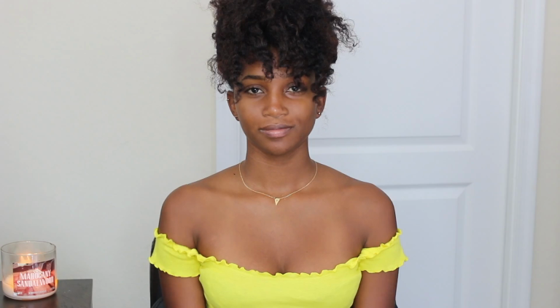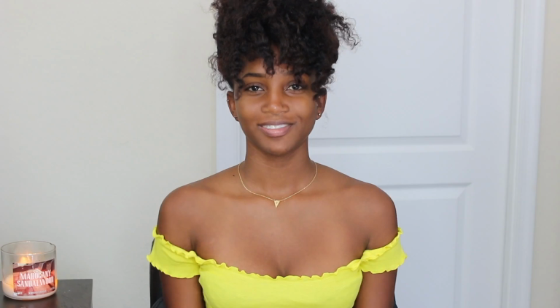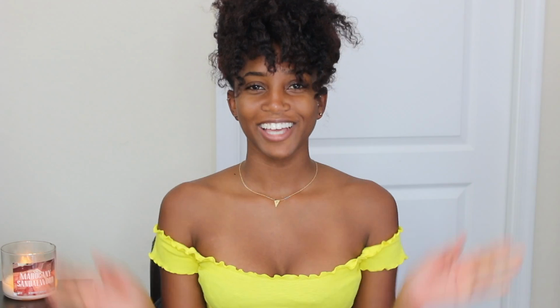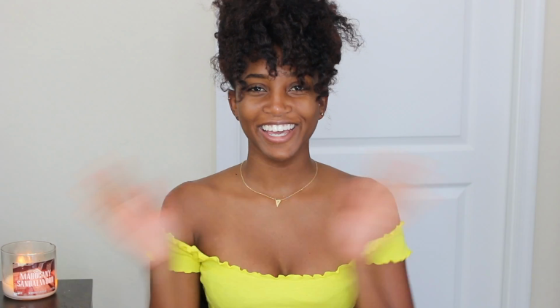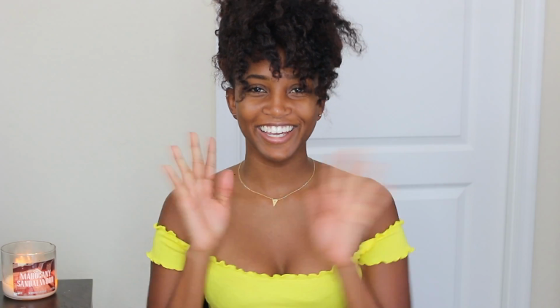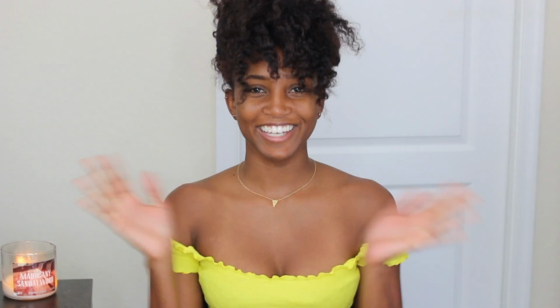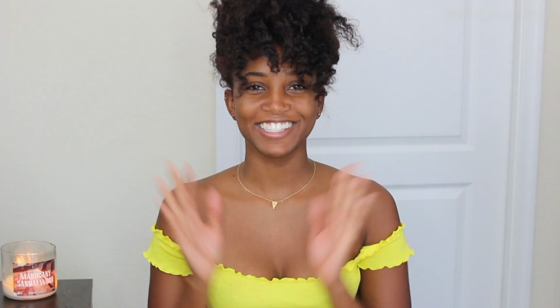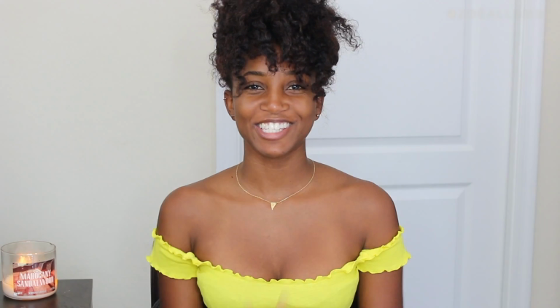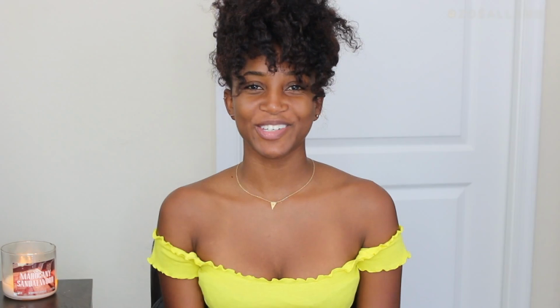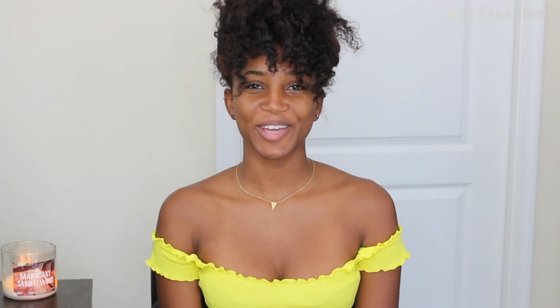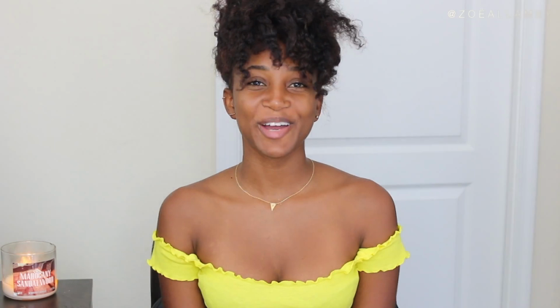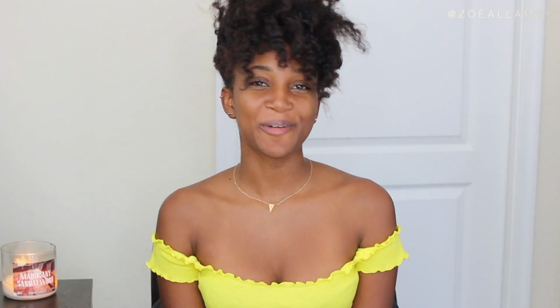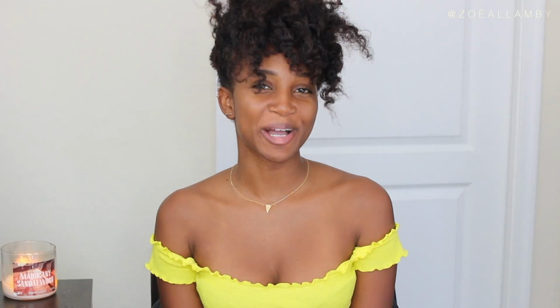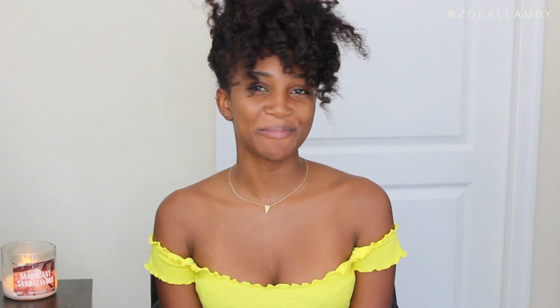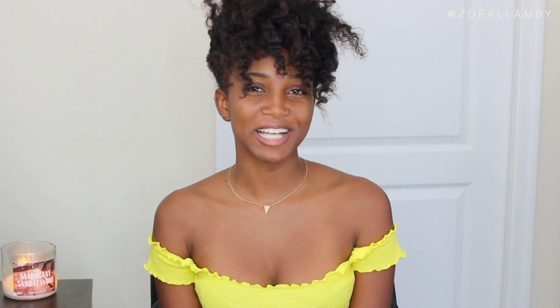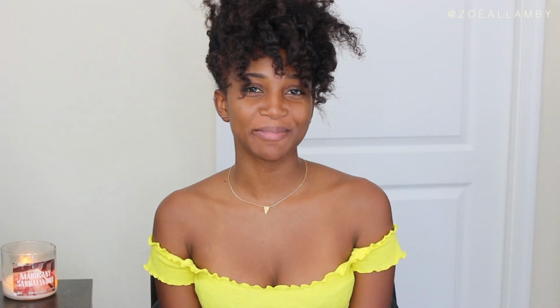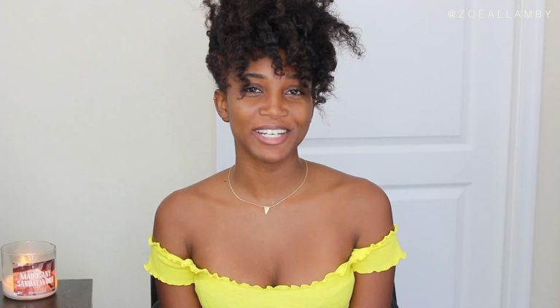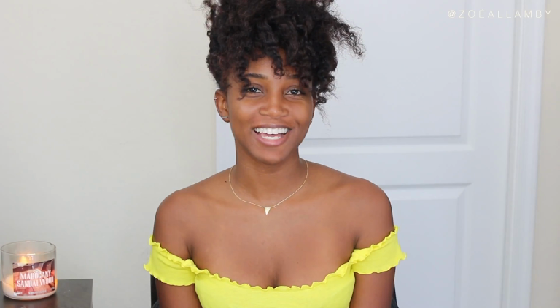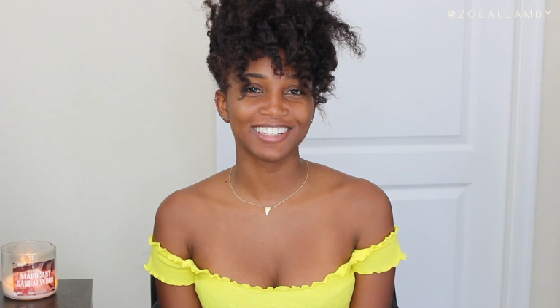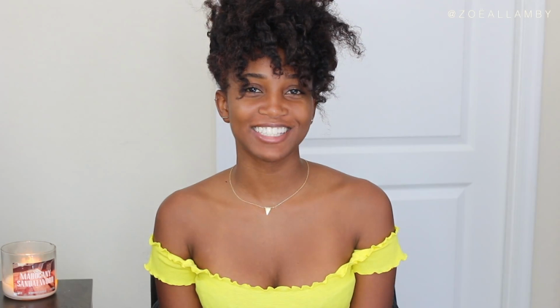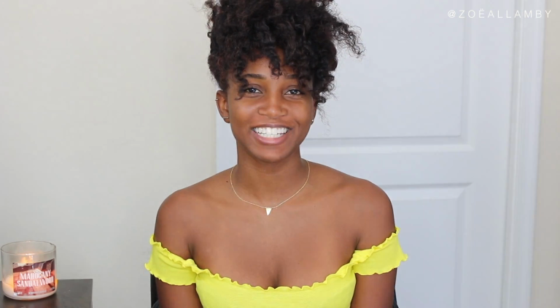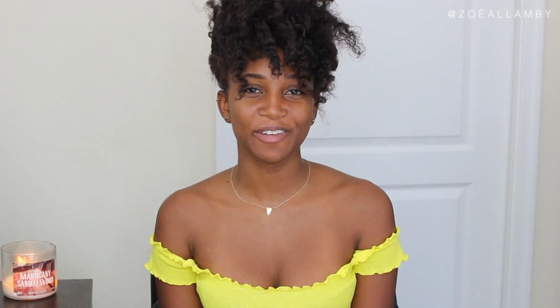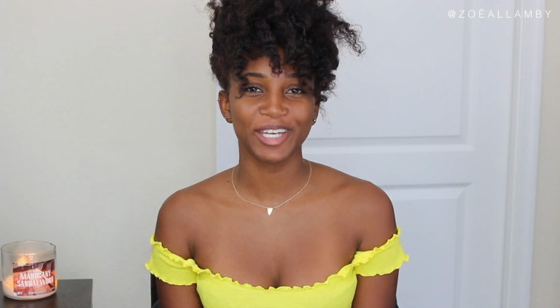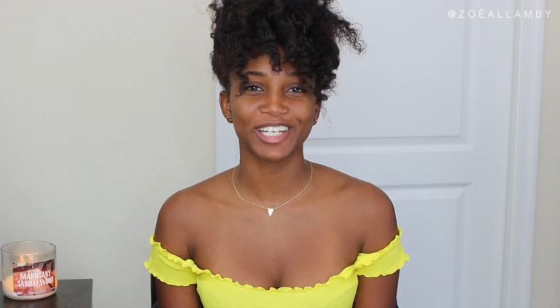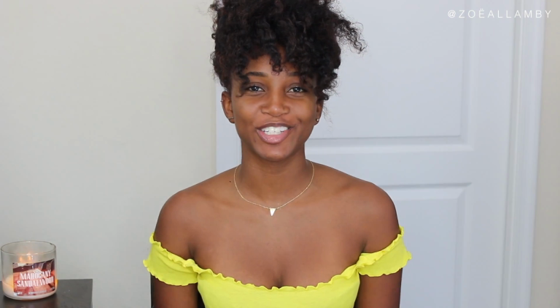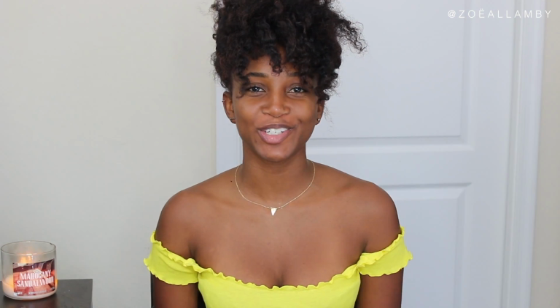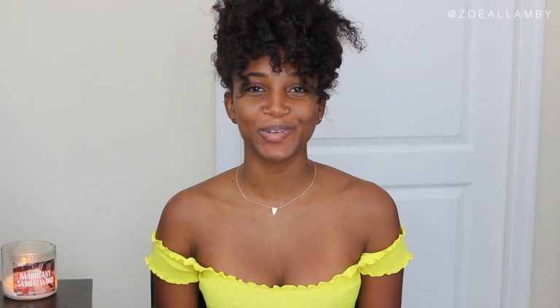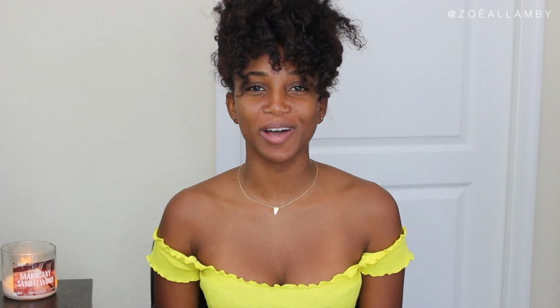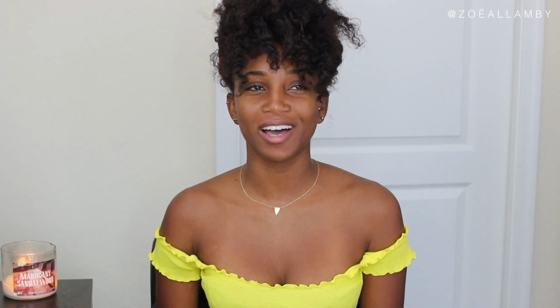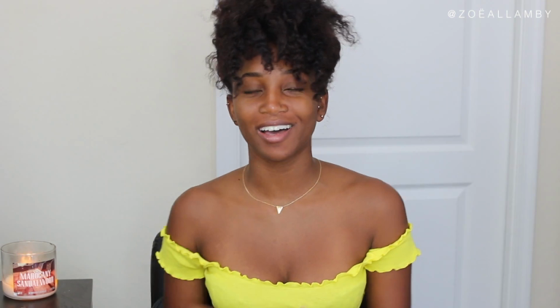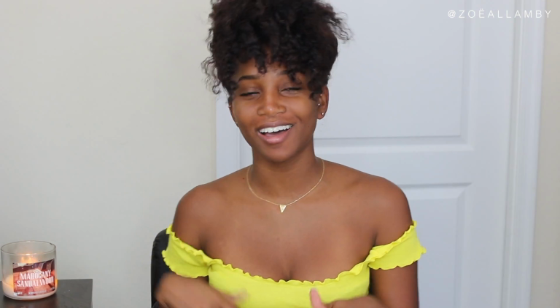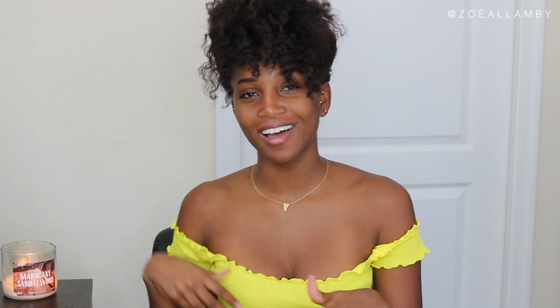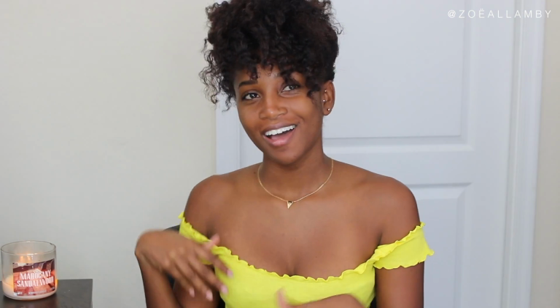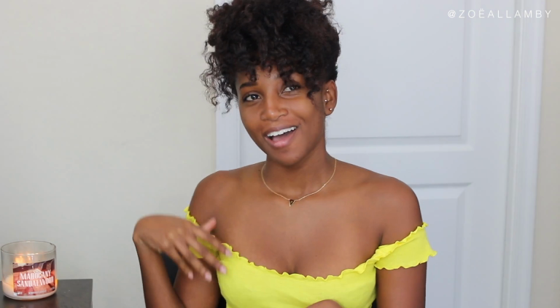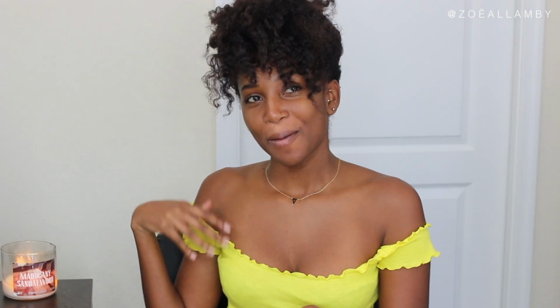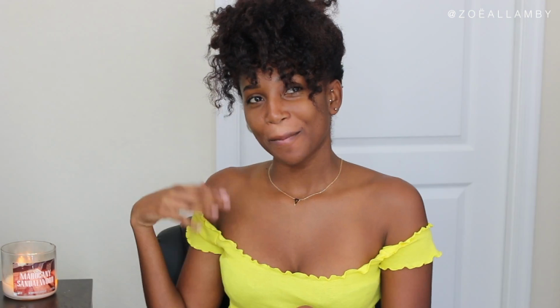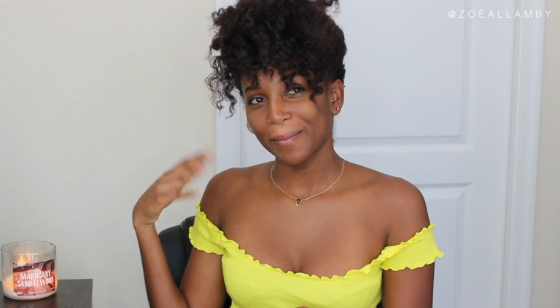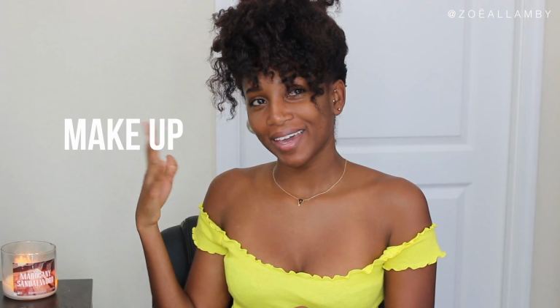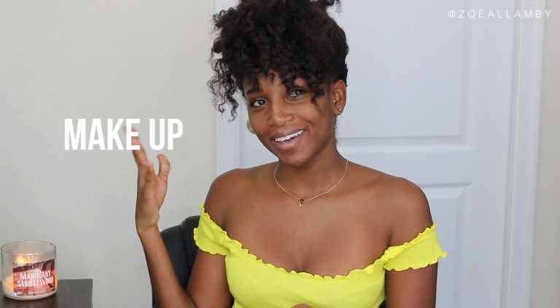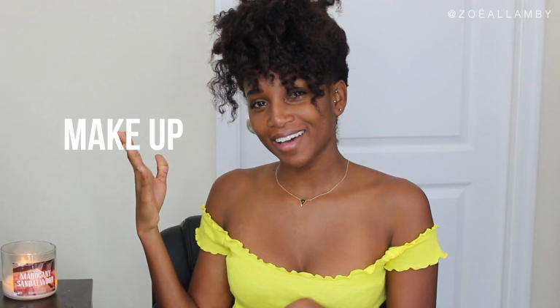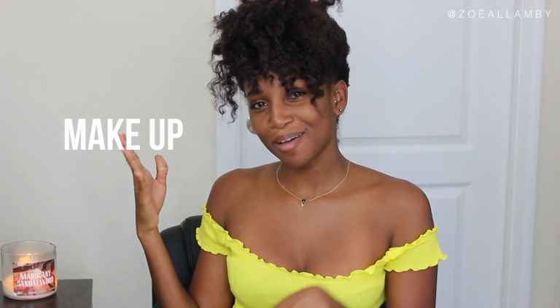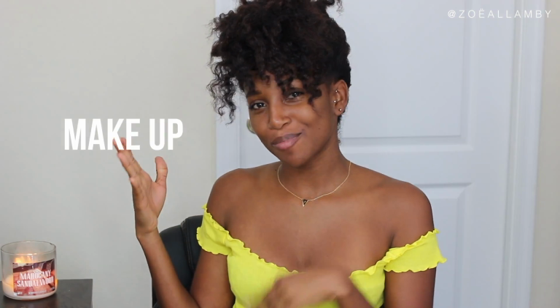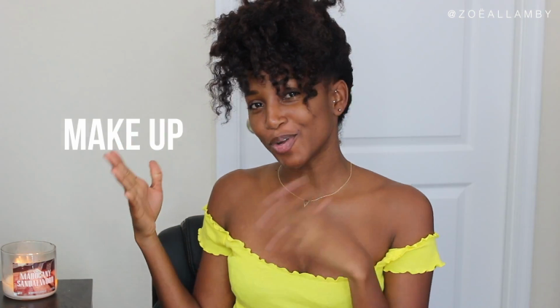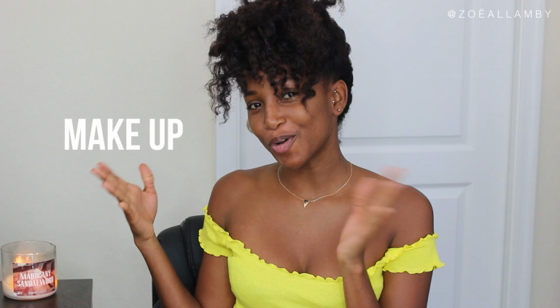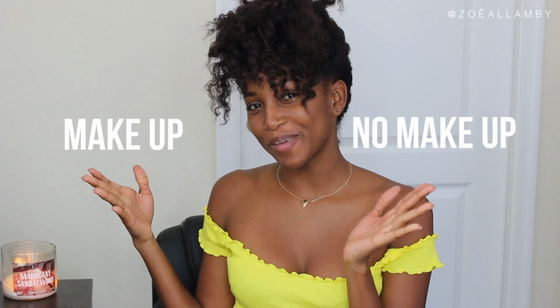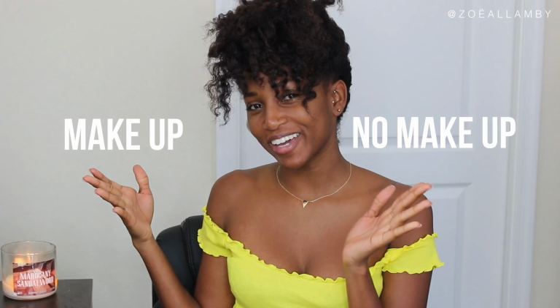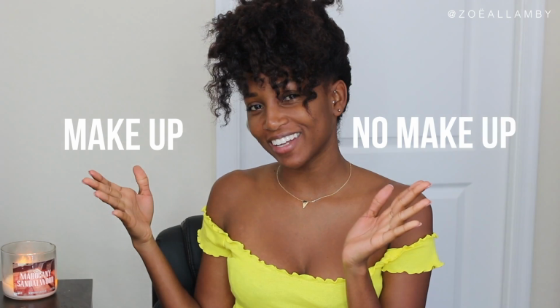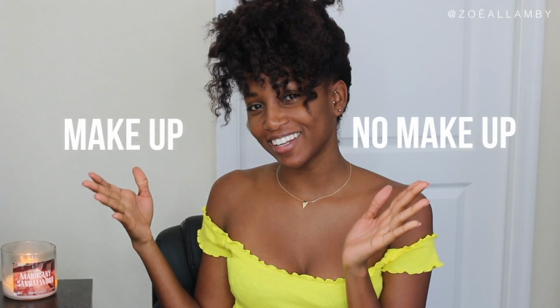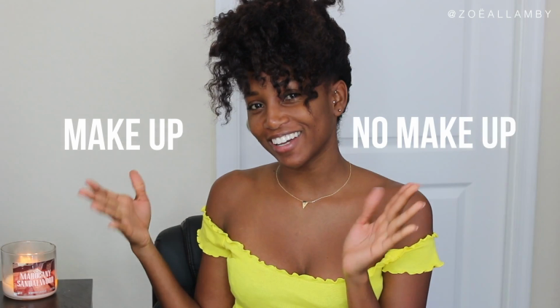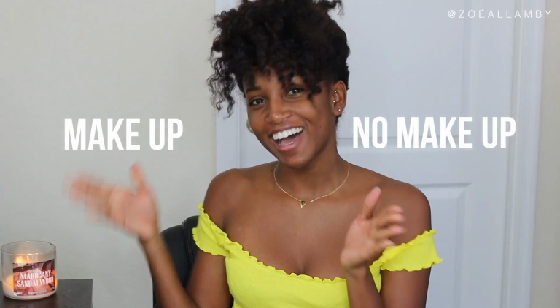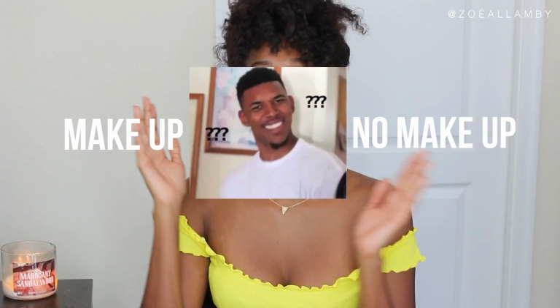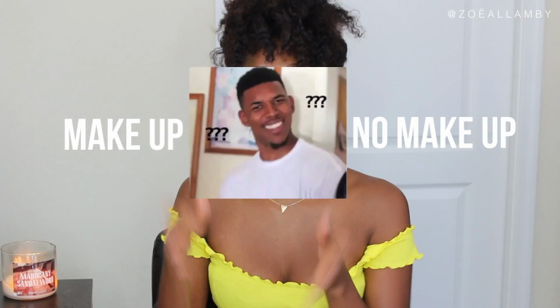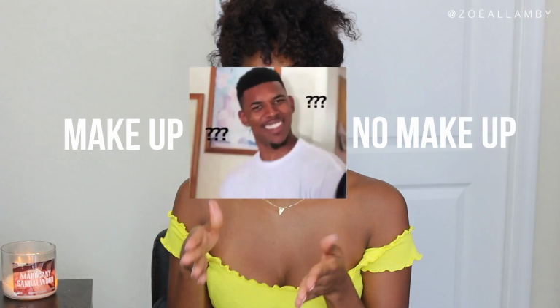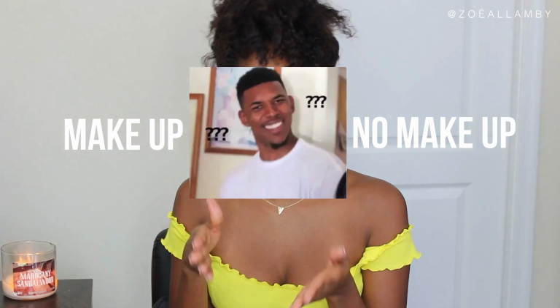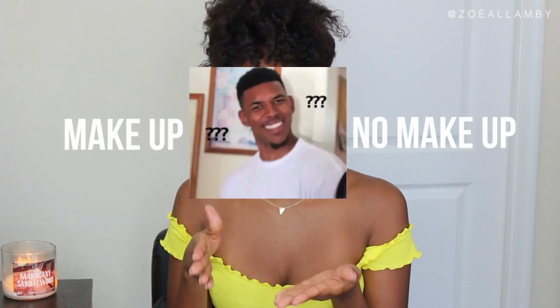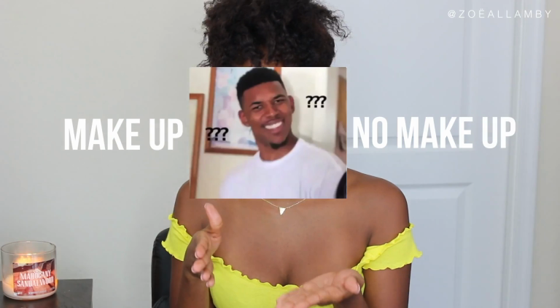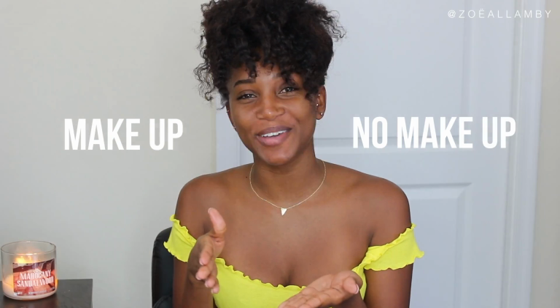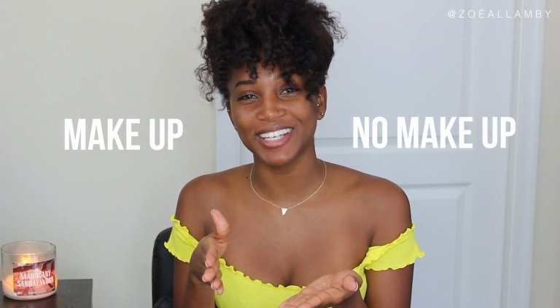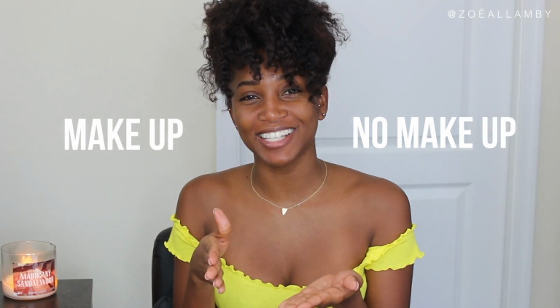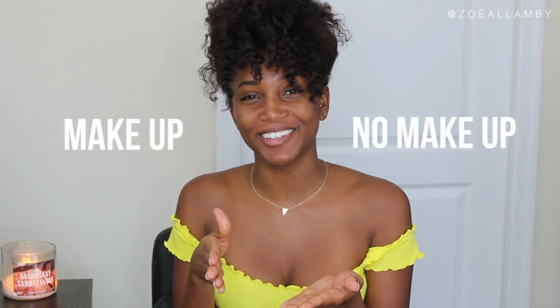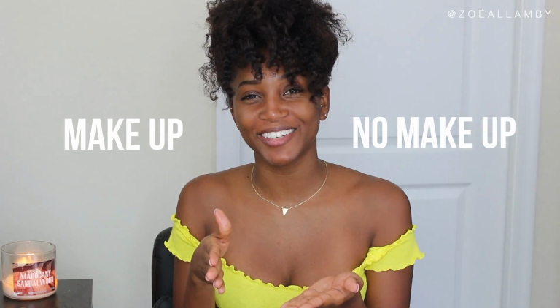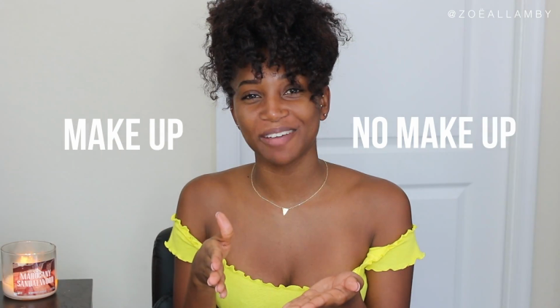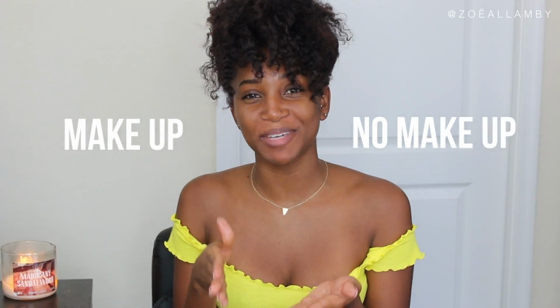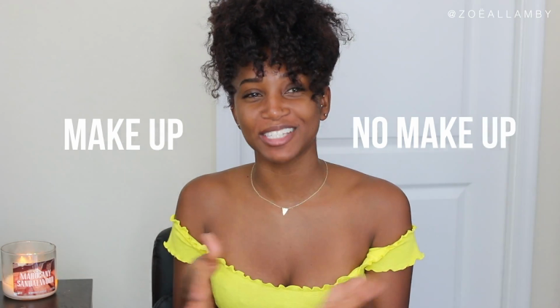Hi guys, it's Zoe here. Welcome back to my channel. Today we're going to do a makeup no-makeup look. I can't explain to you exactly what that means.